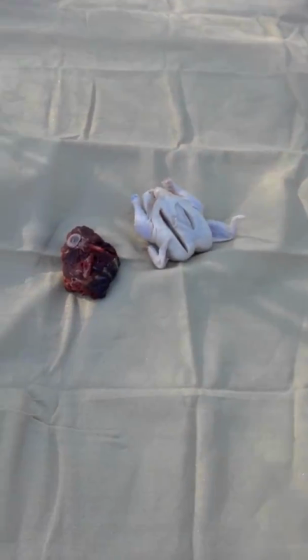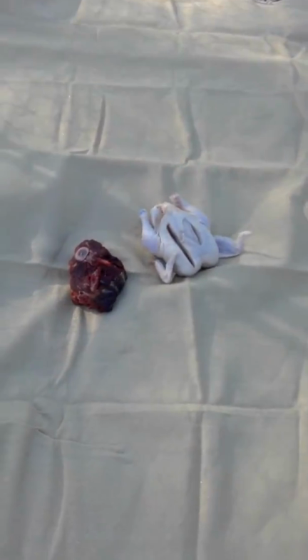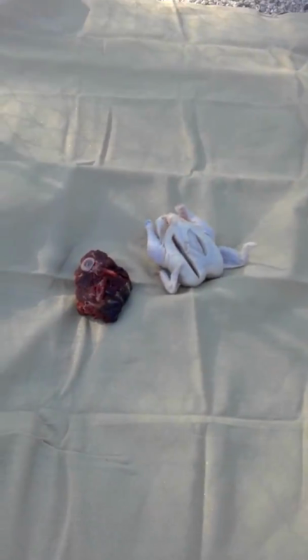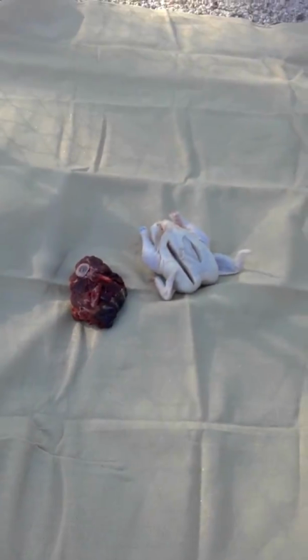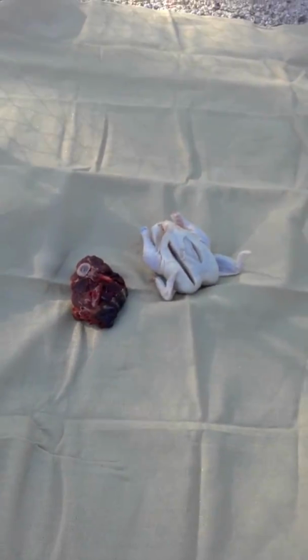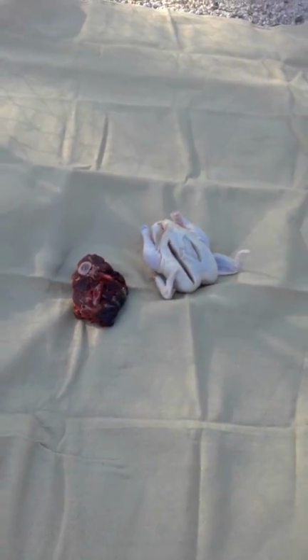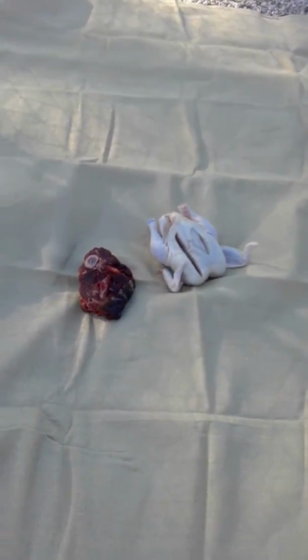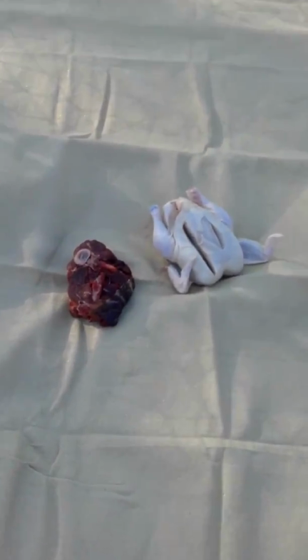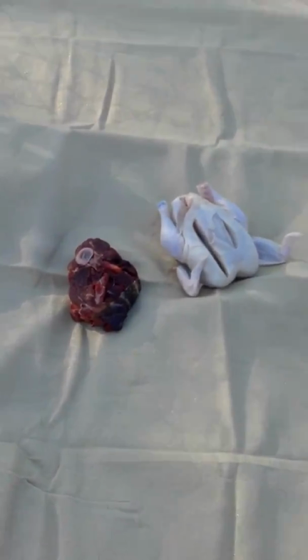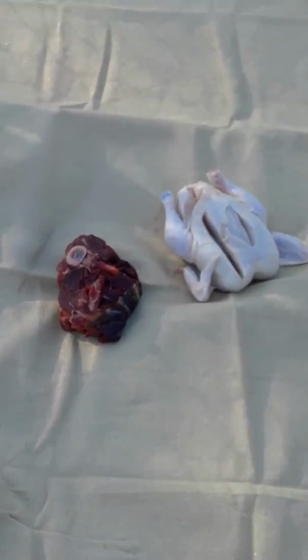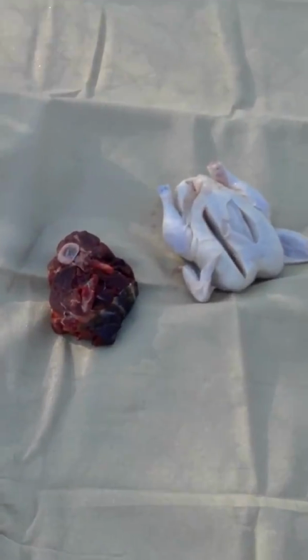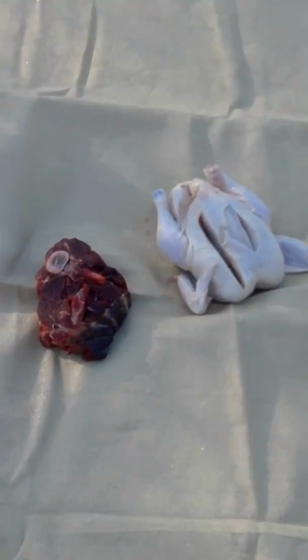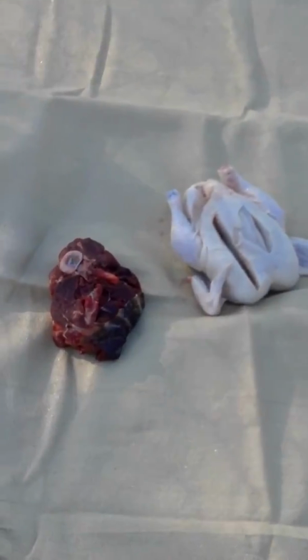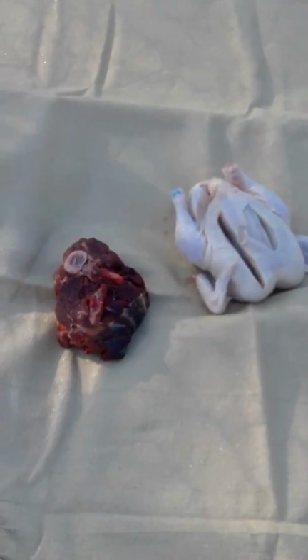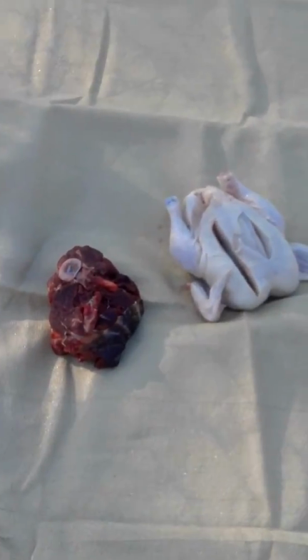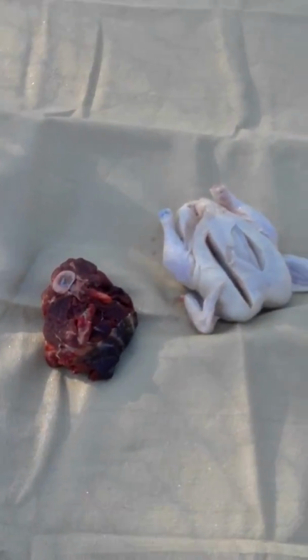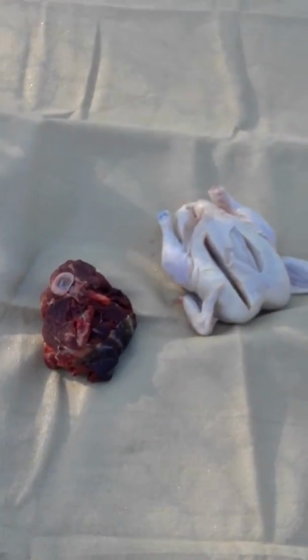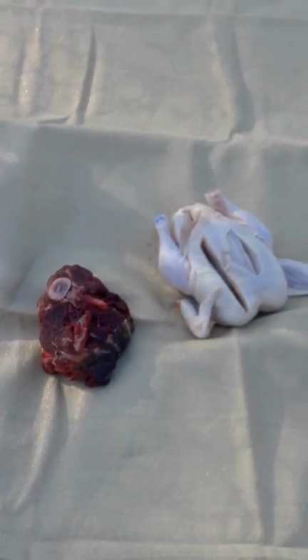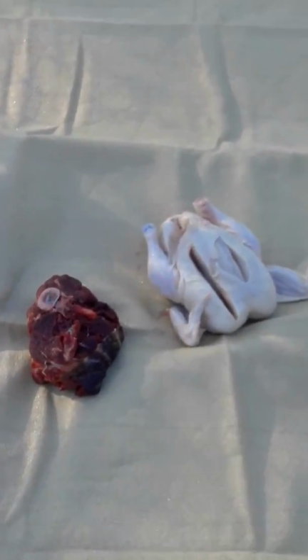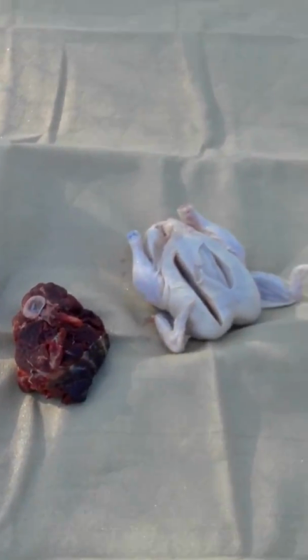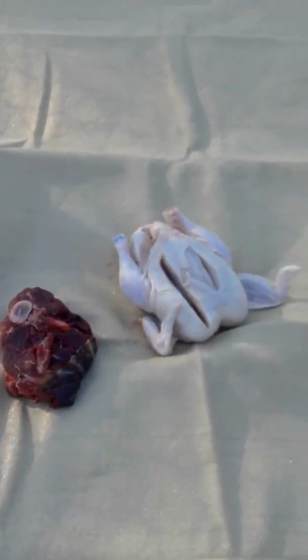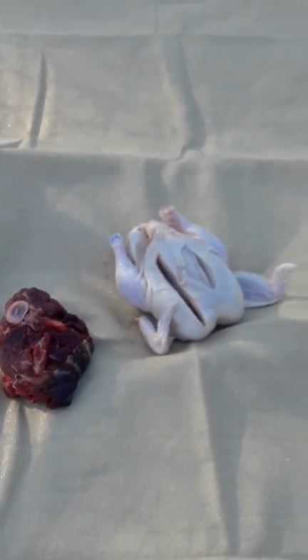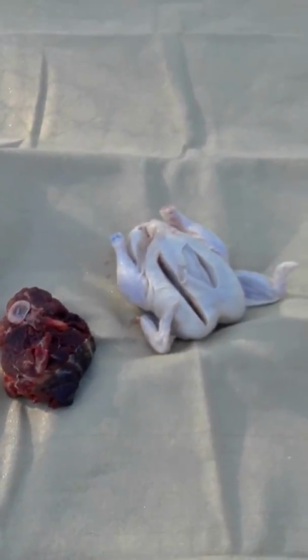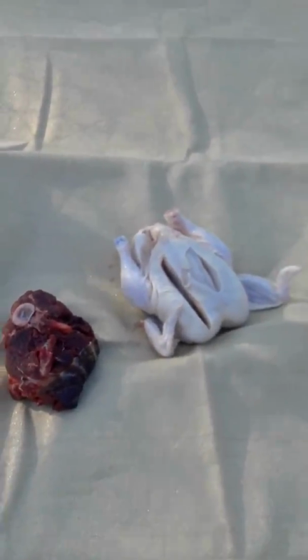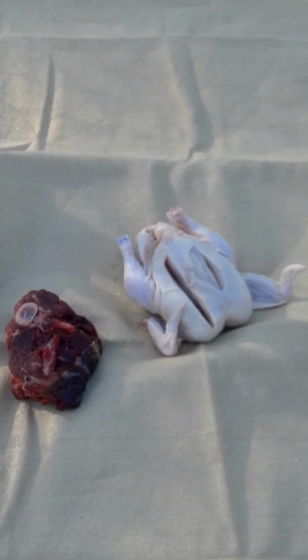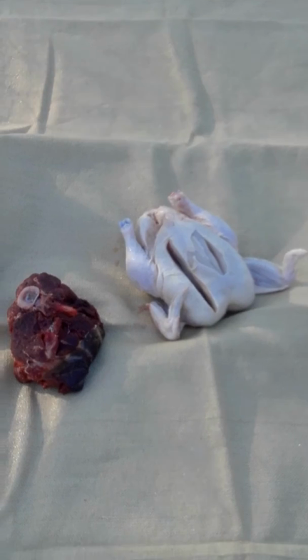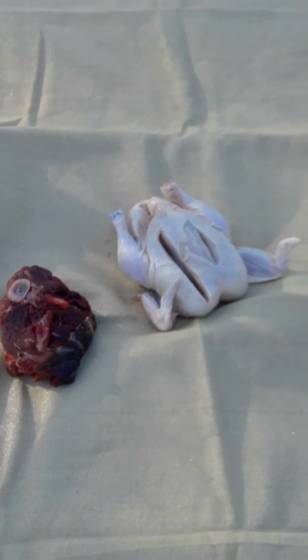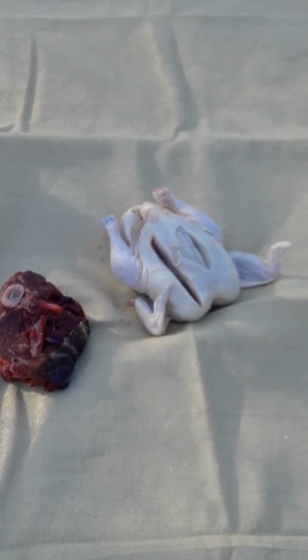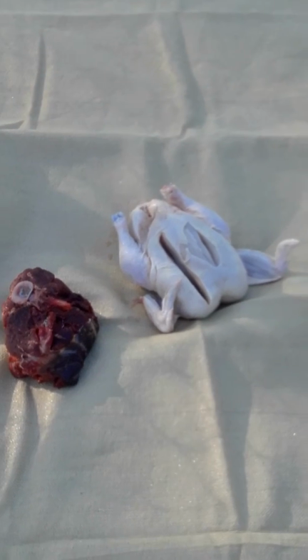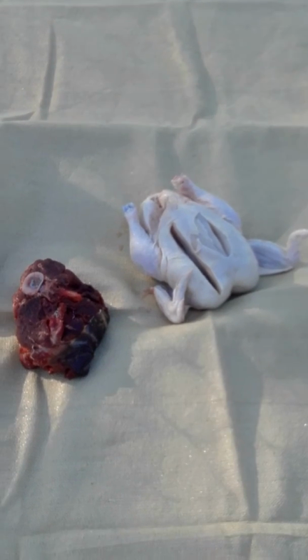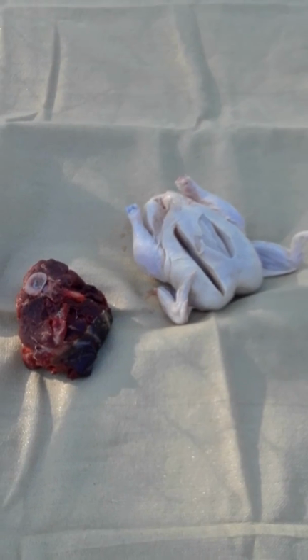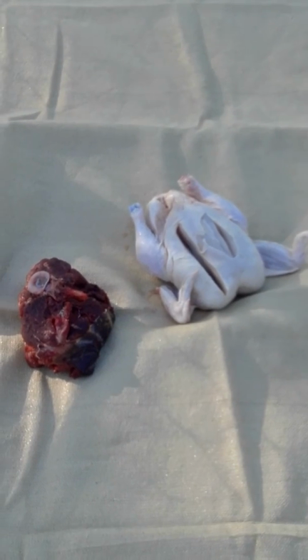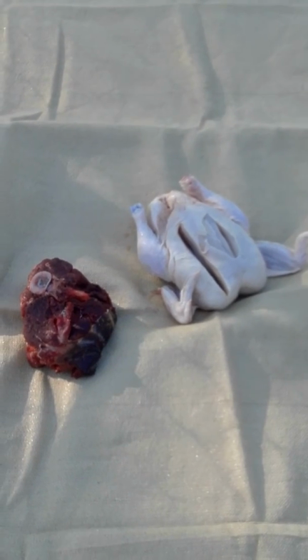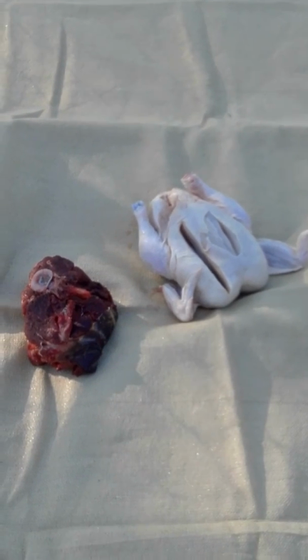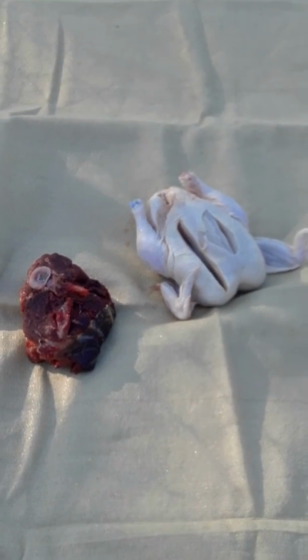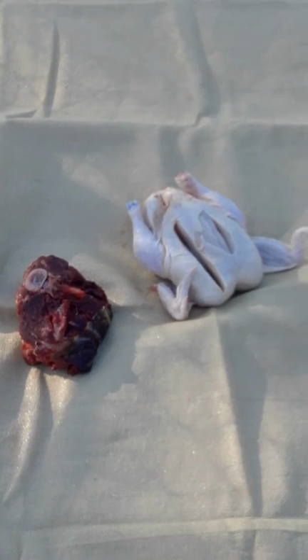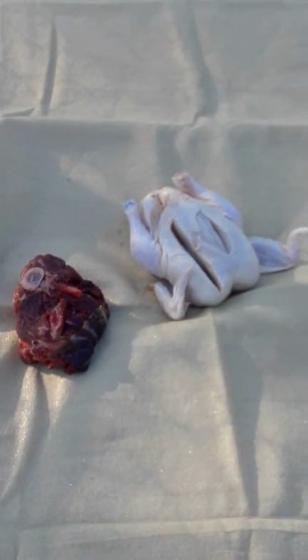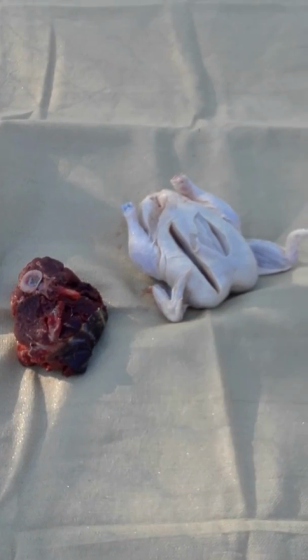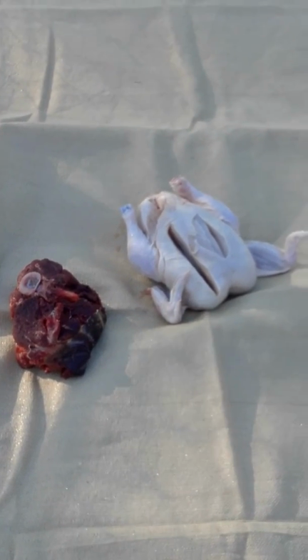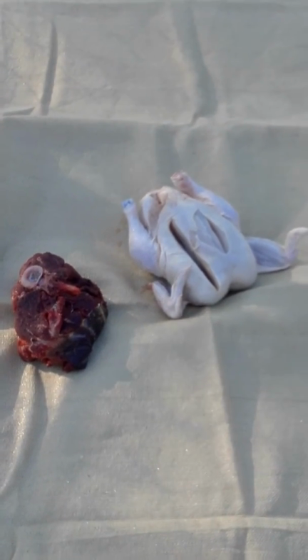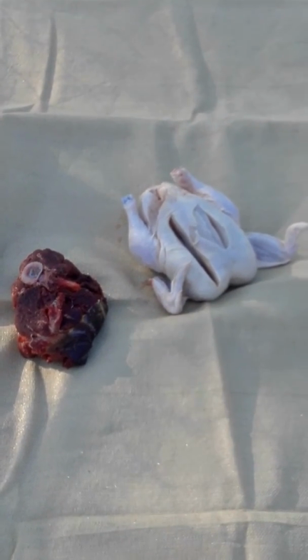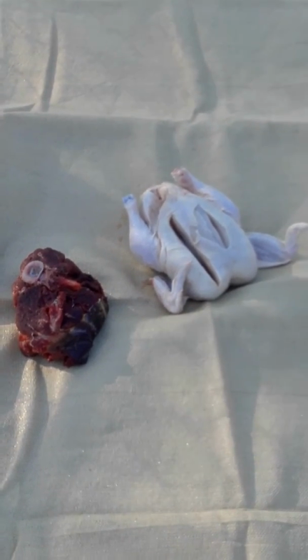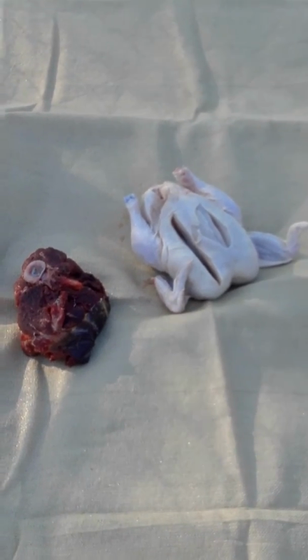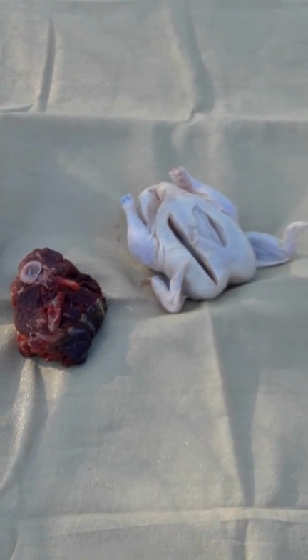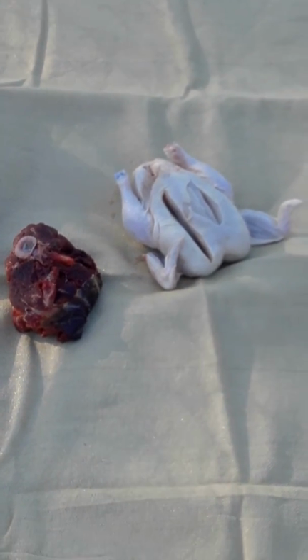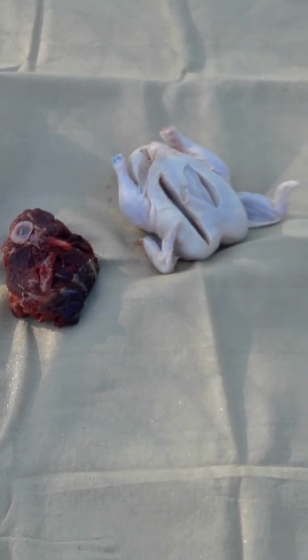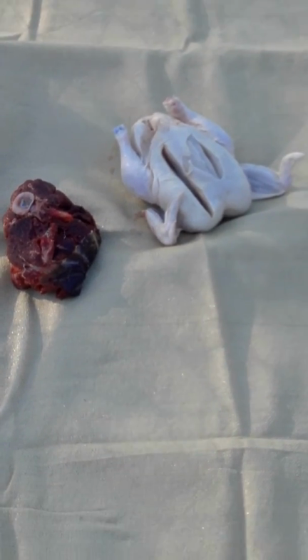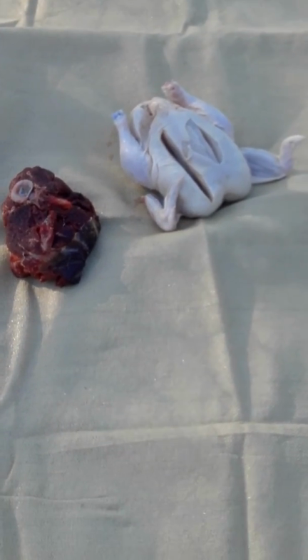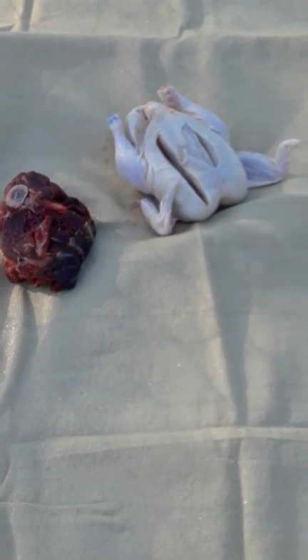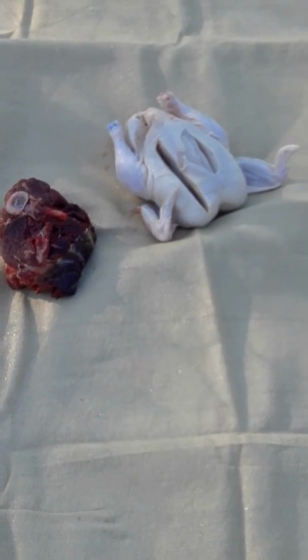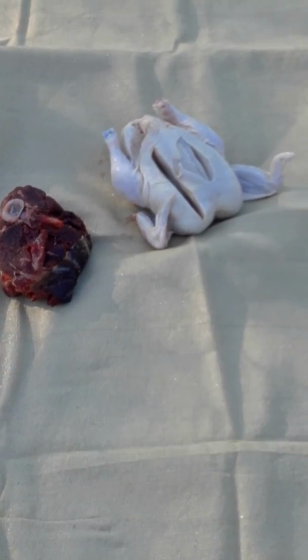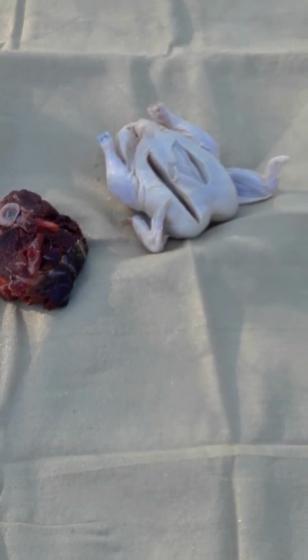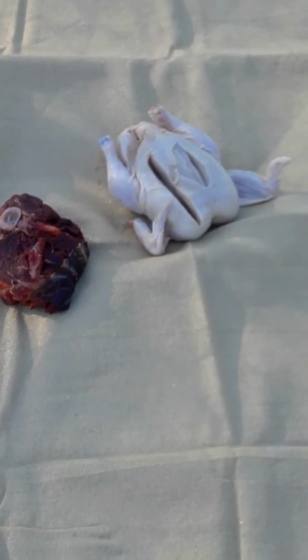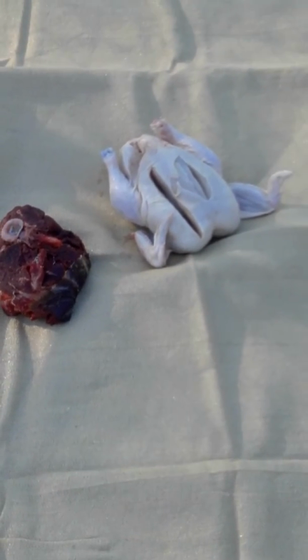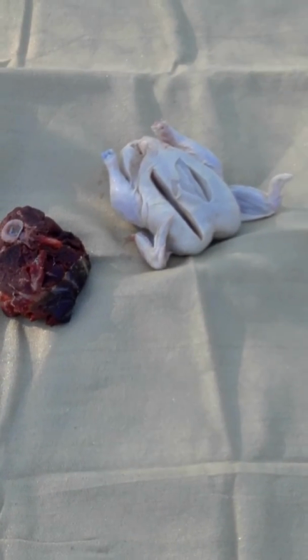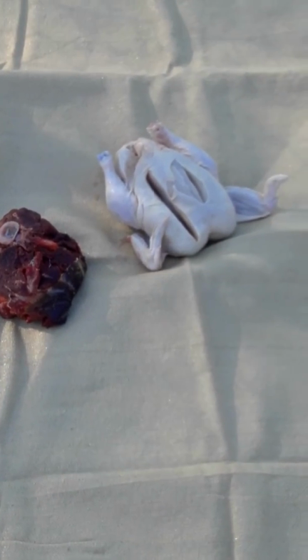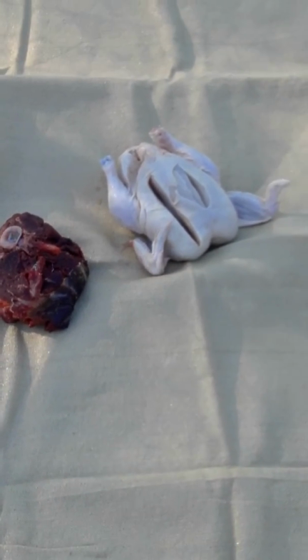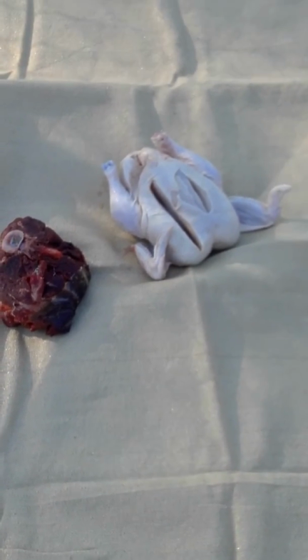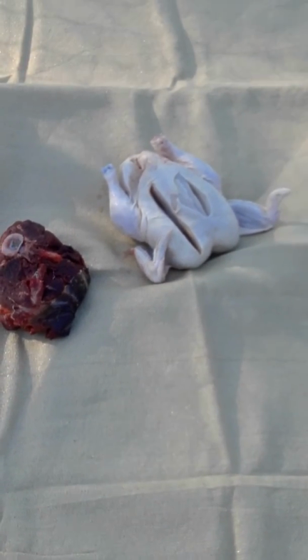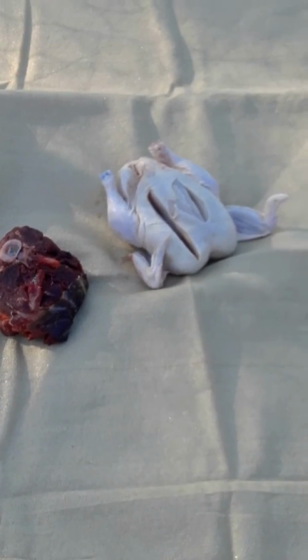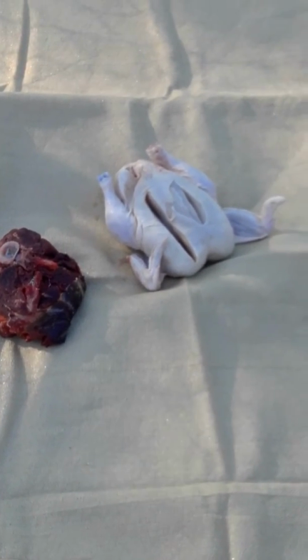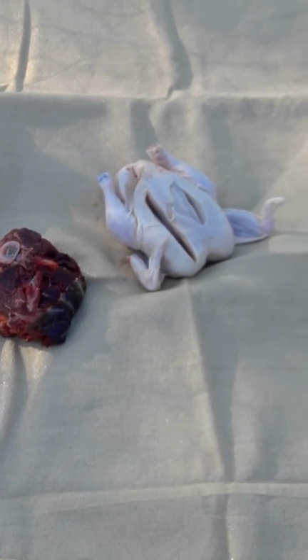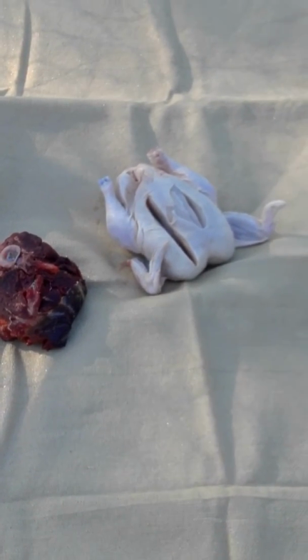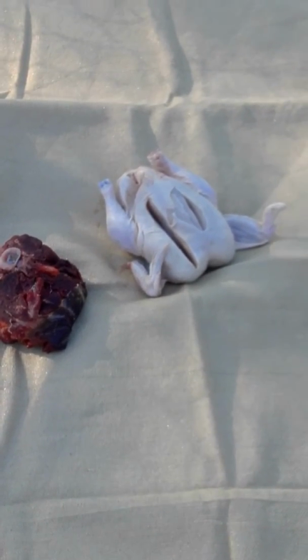So the first thing I'm going to show you is what we're feeding. We're feeding a piece of beef with a bone in it and a whole chicken.